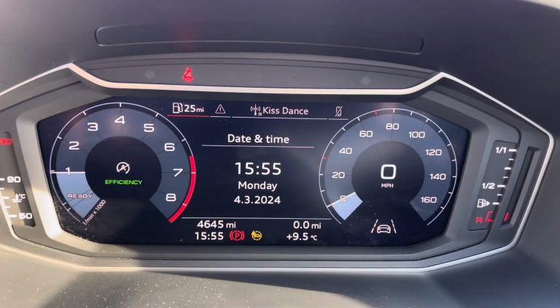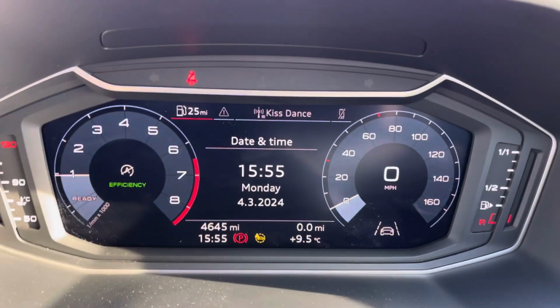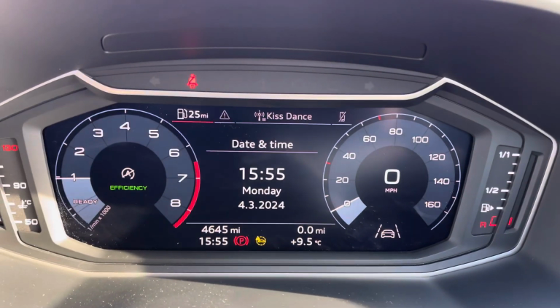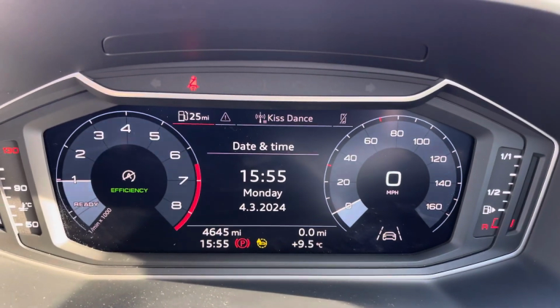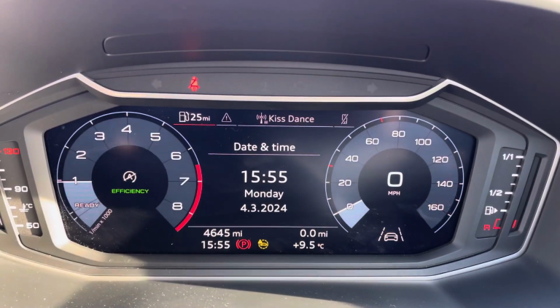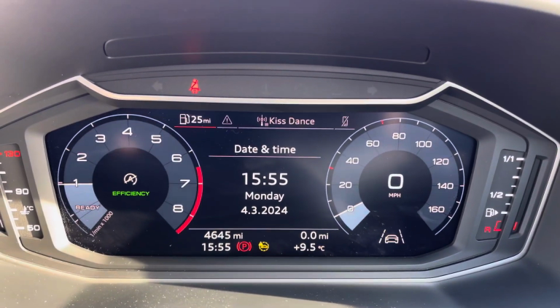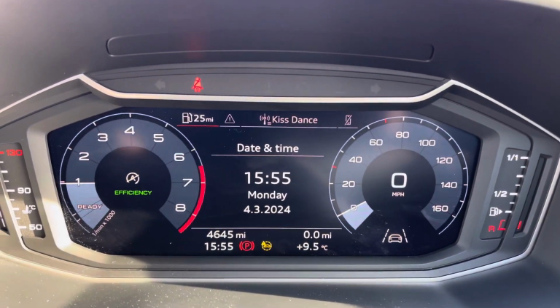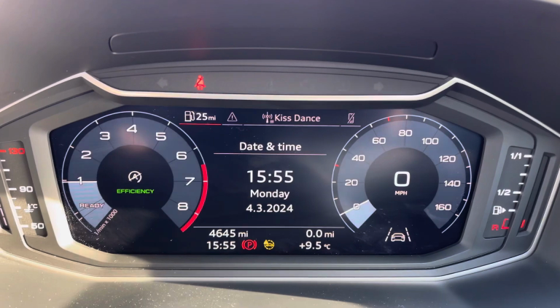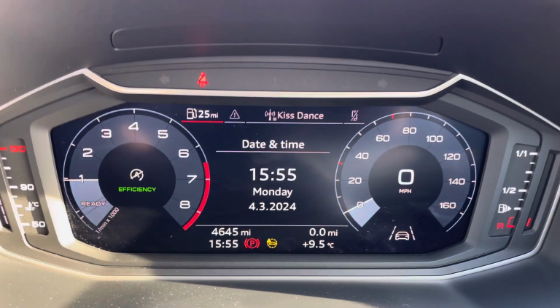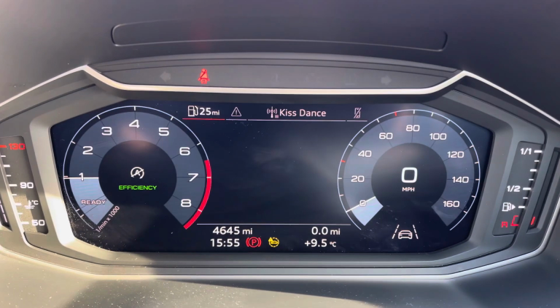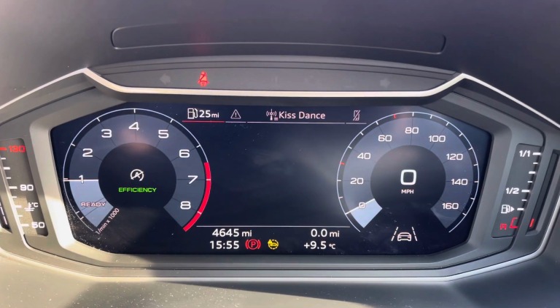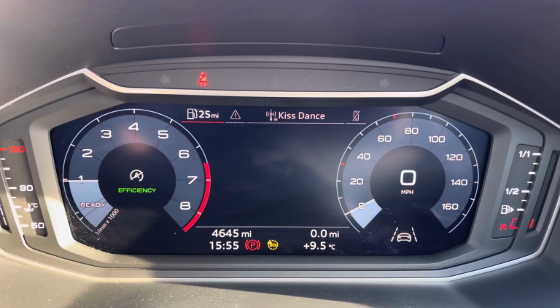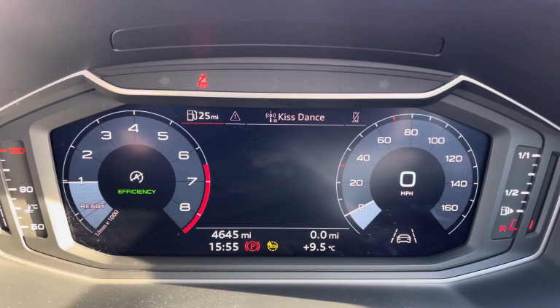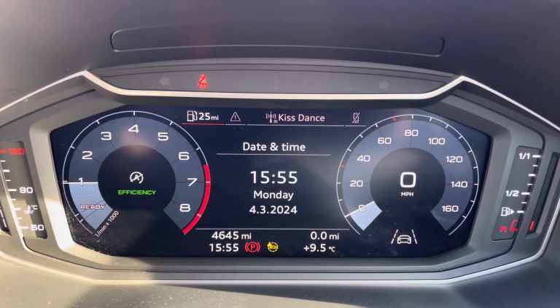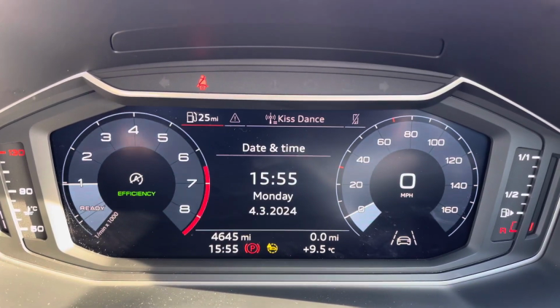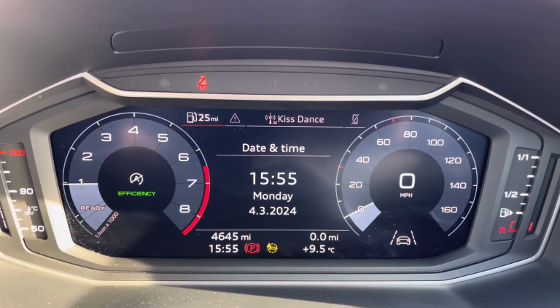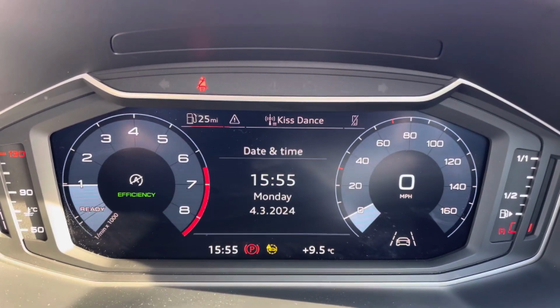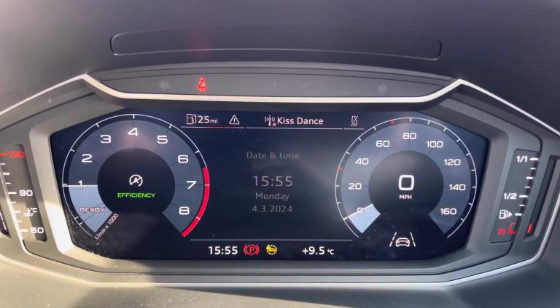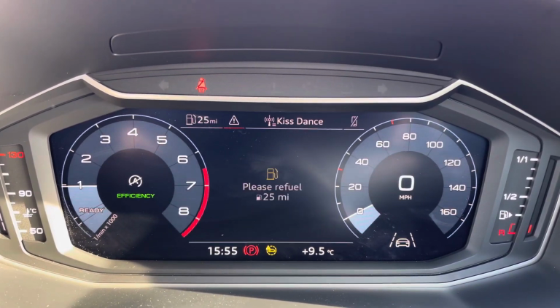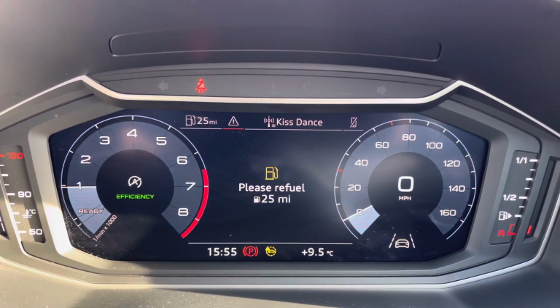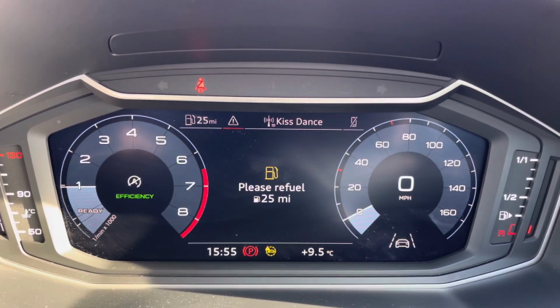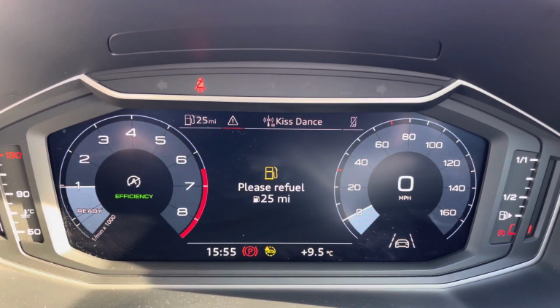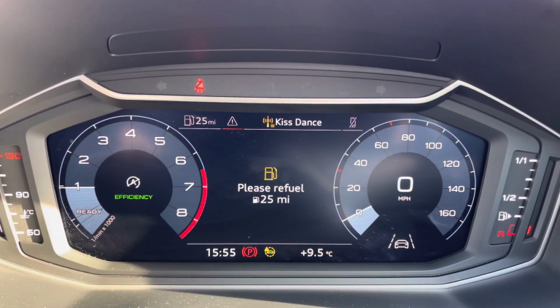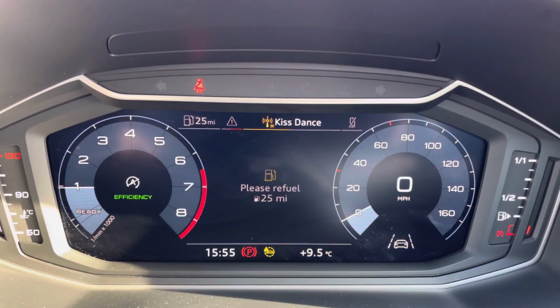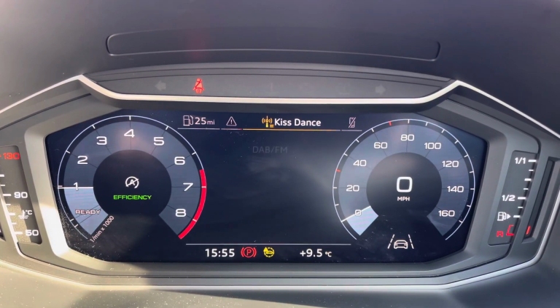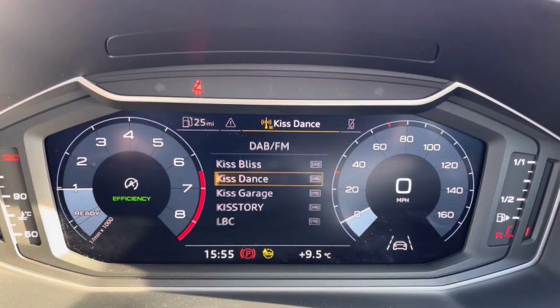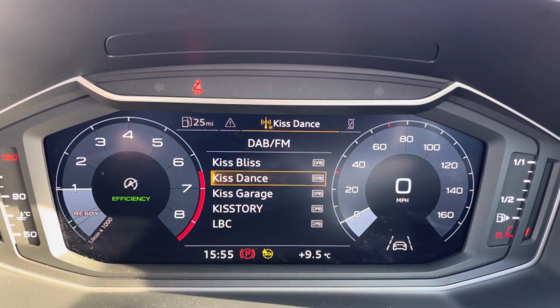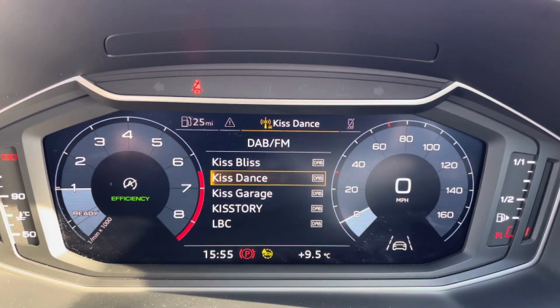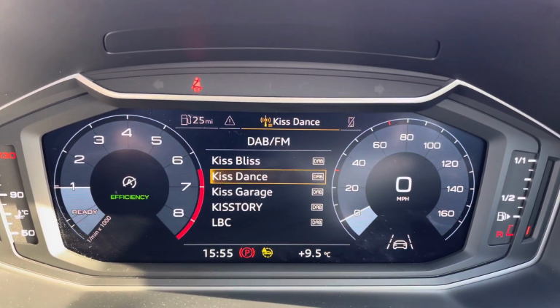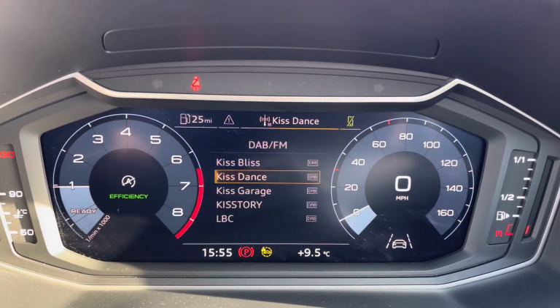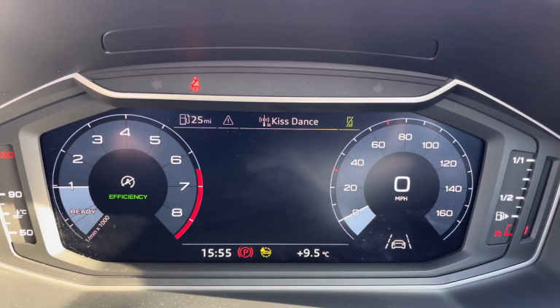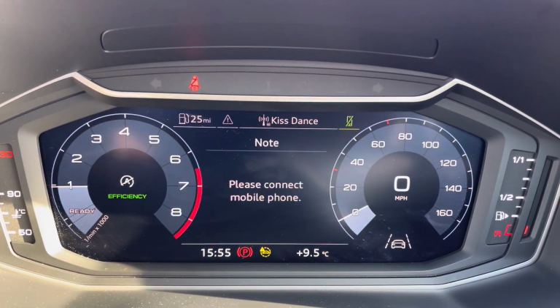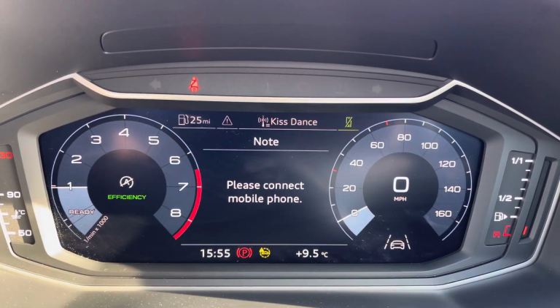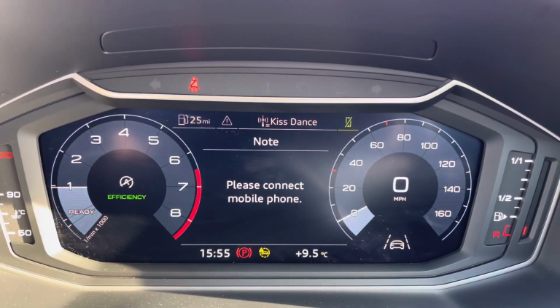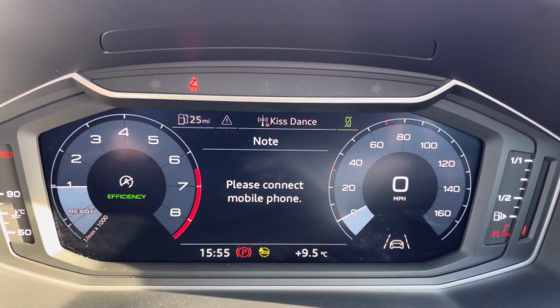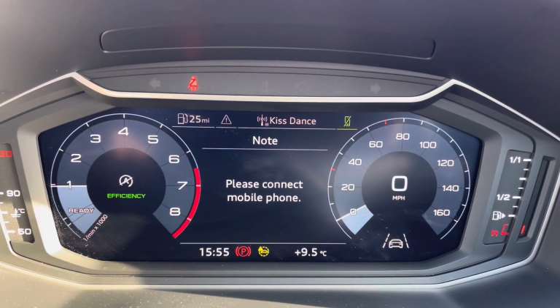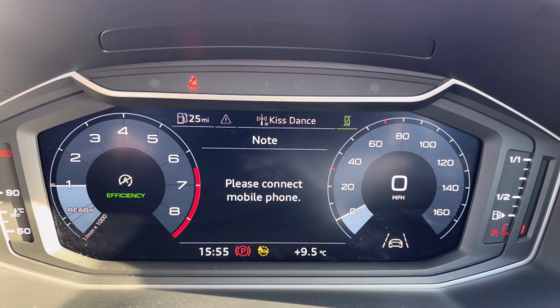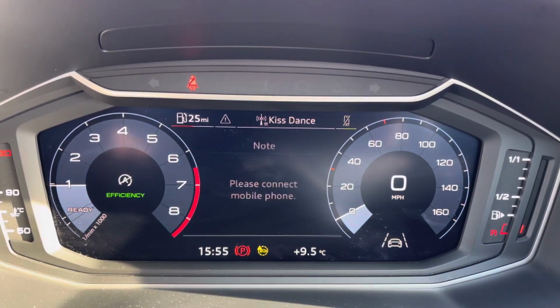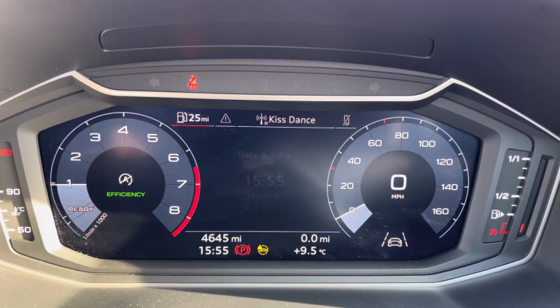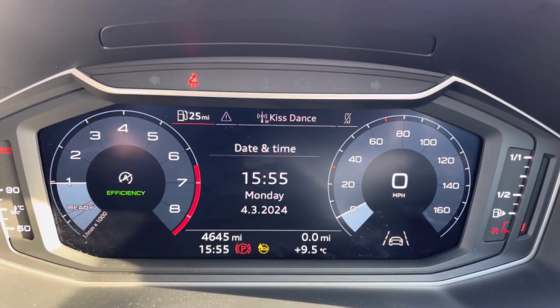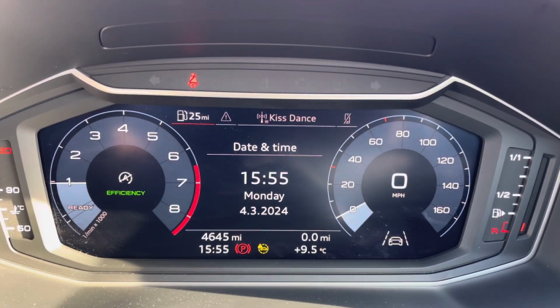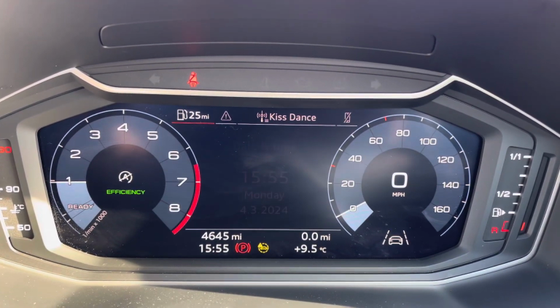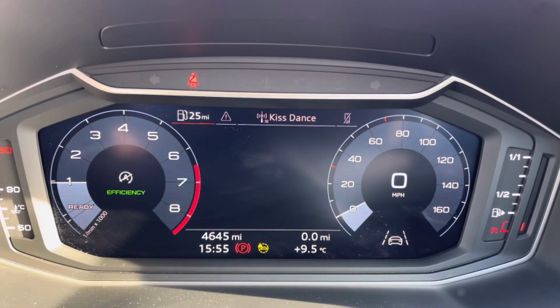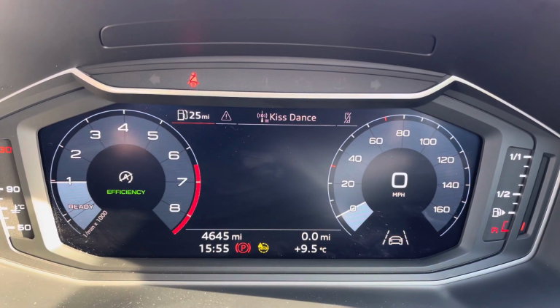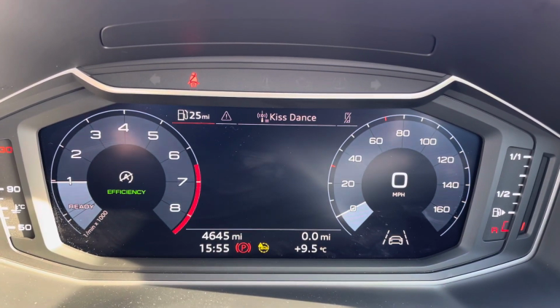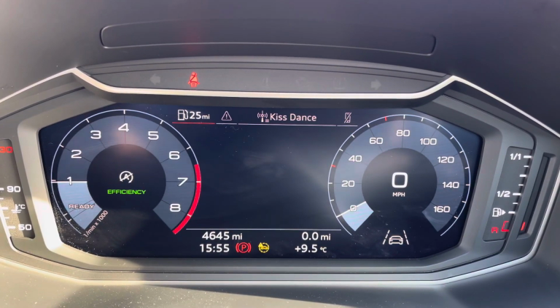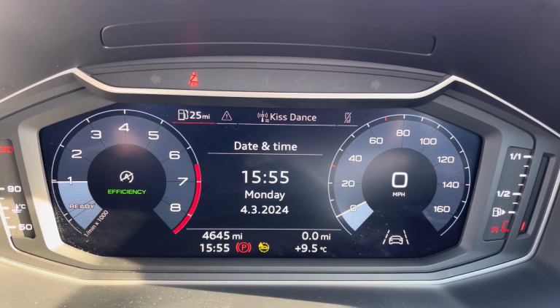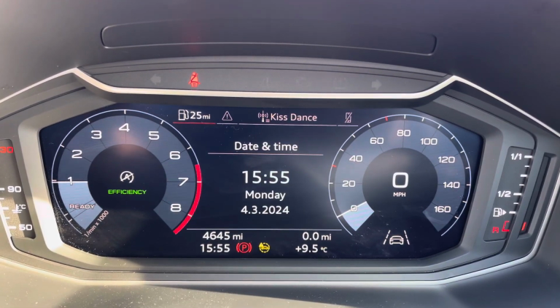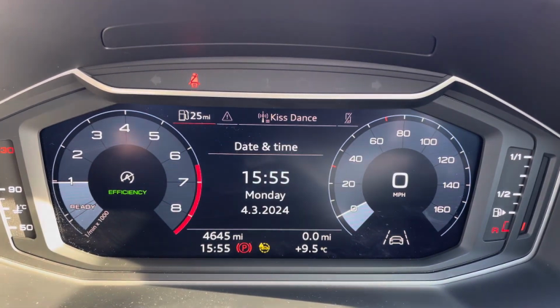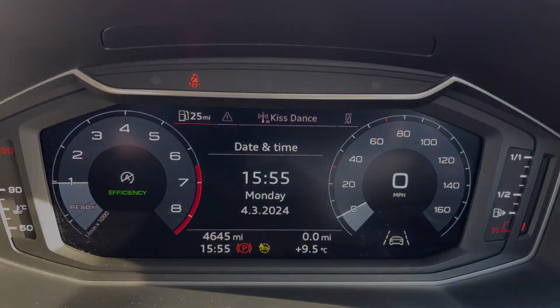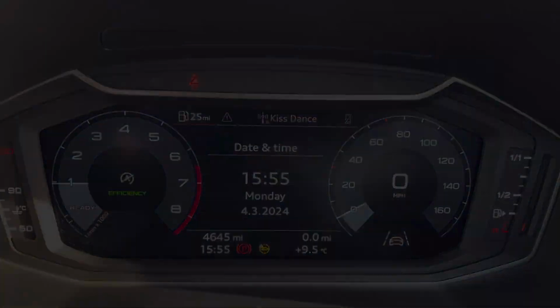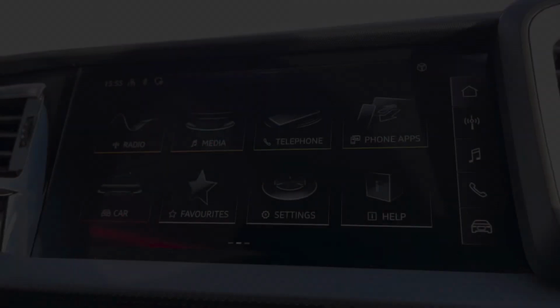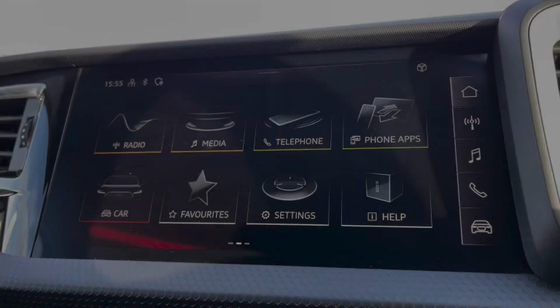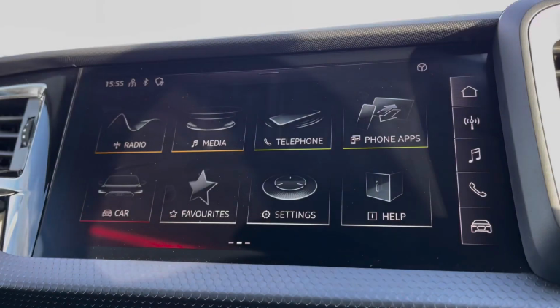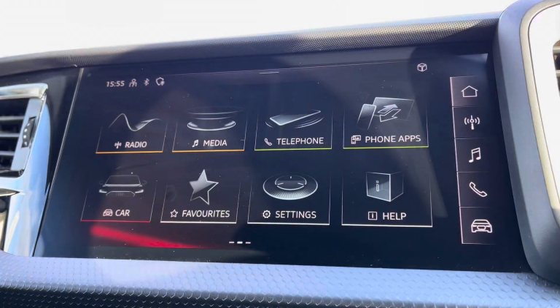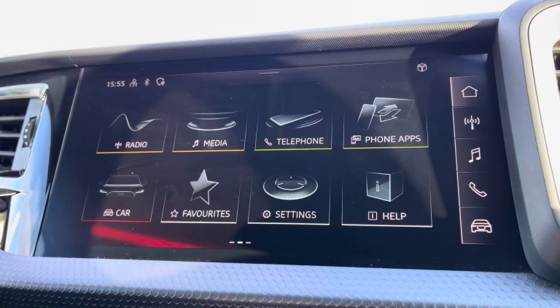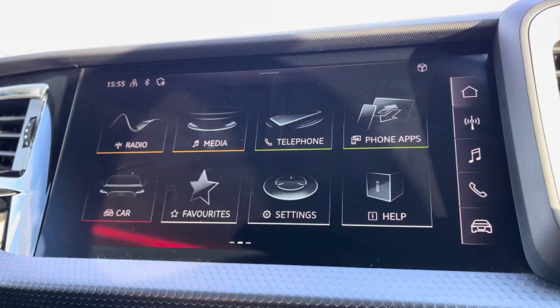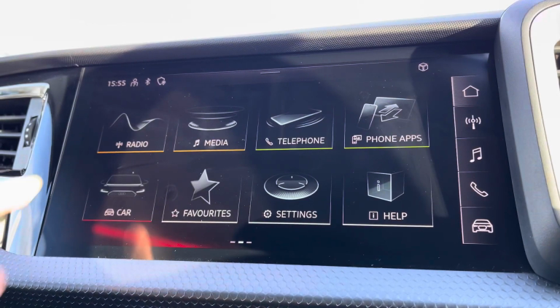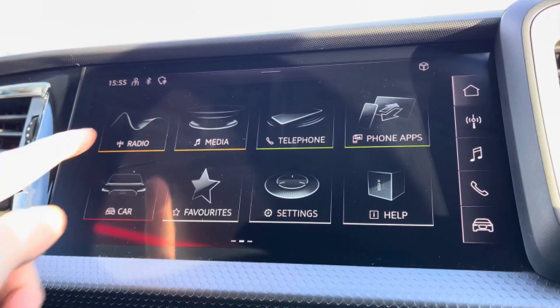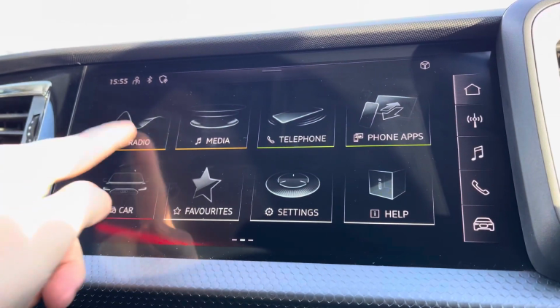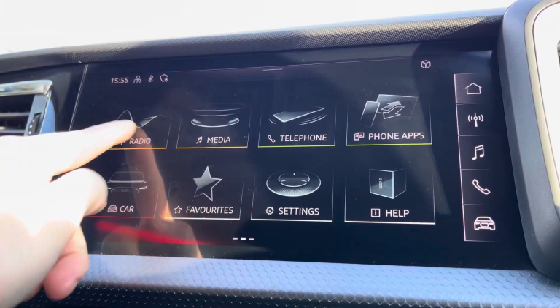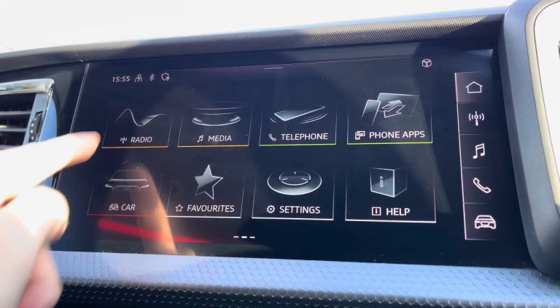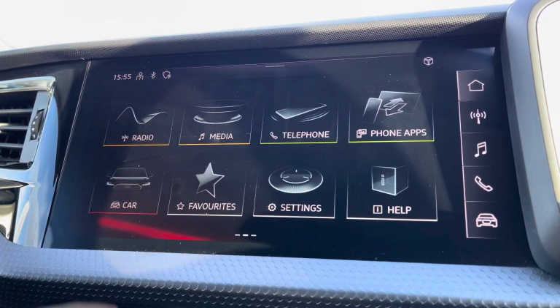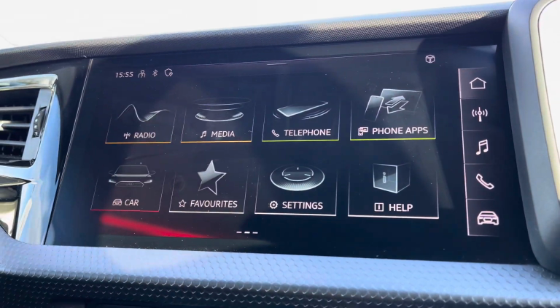Moving on to the Audi virtual cockpit, you can access a huge range of multimedia features all with the touch of a button. It also adds a personal touch to the vehicle, which is always nice to have.